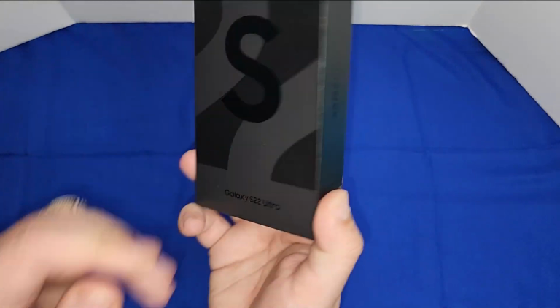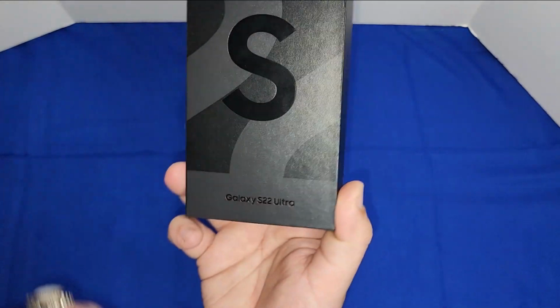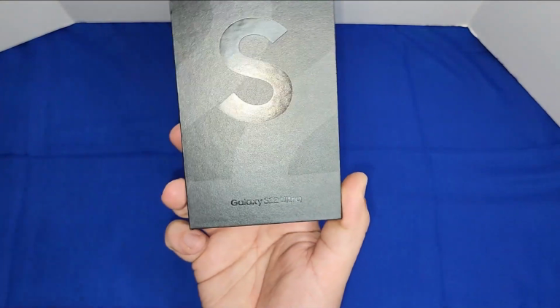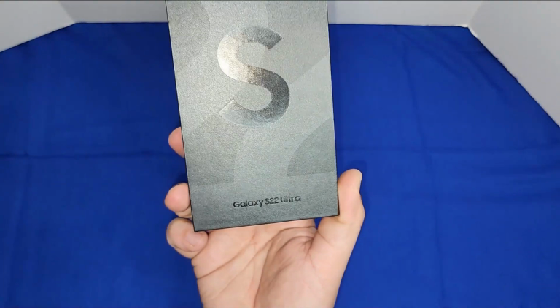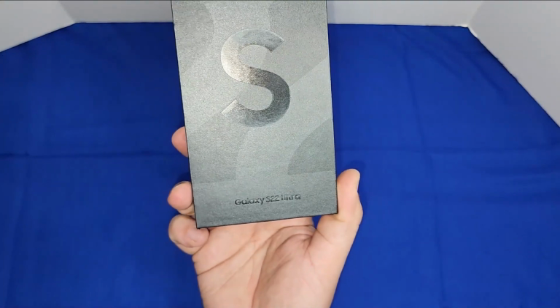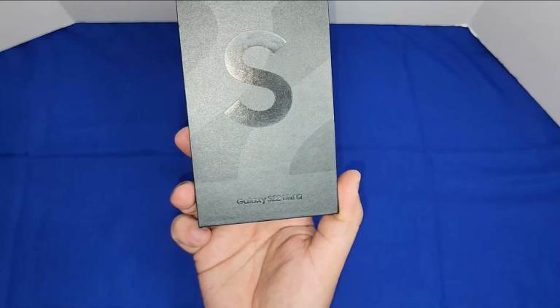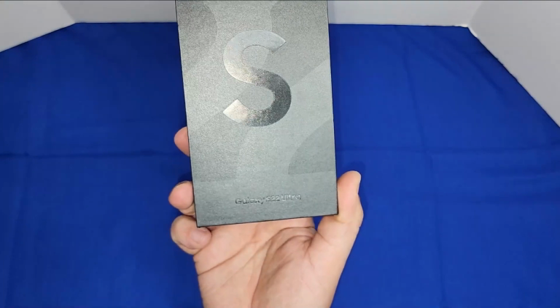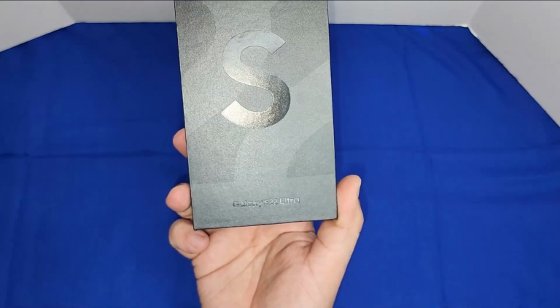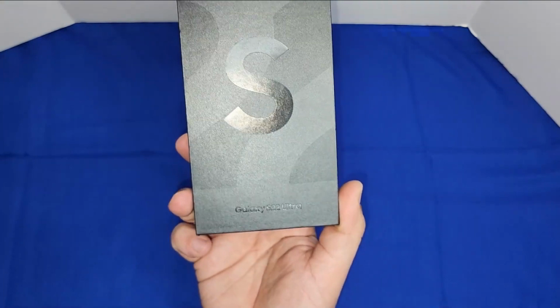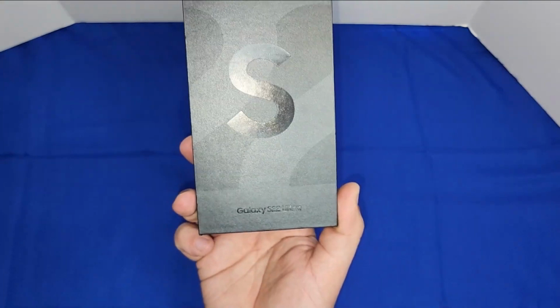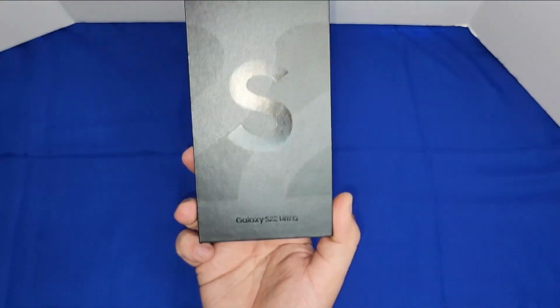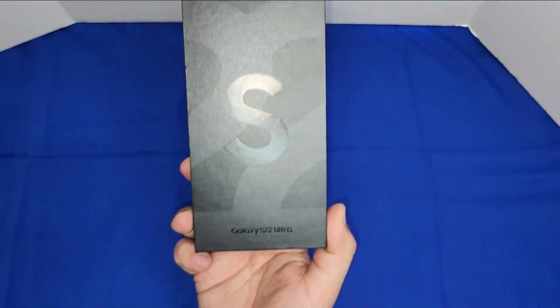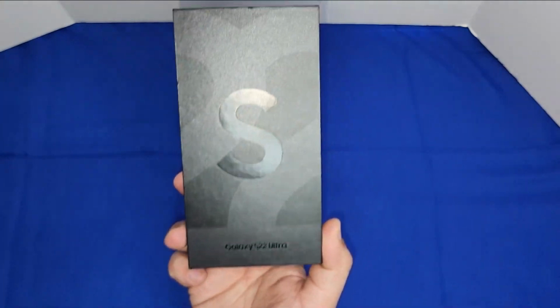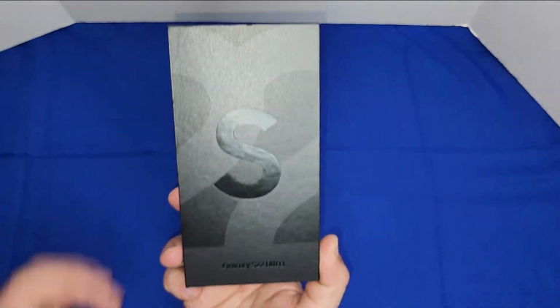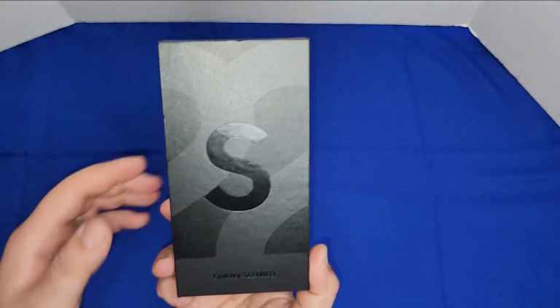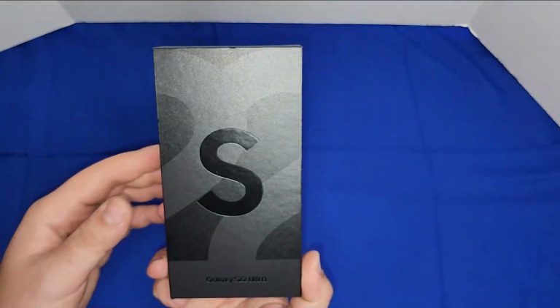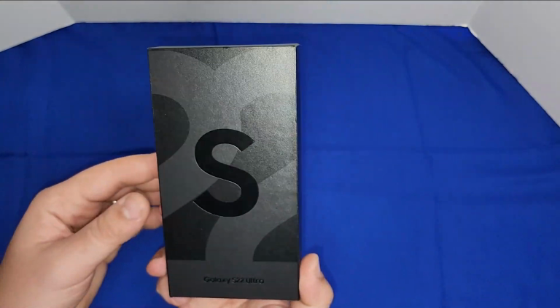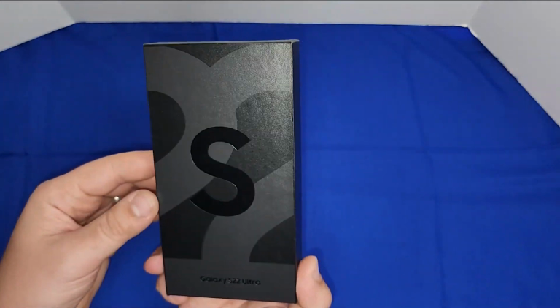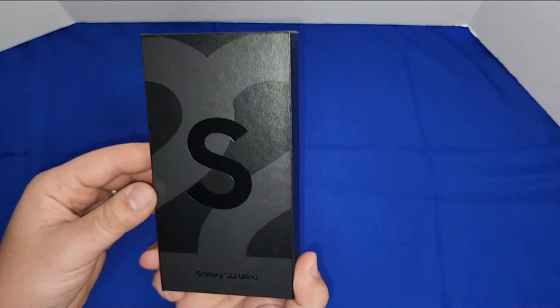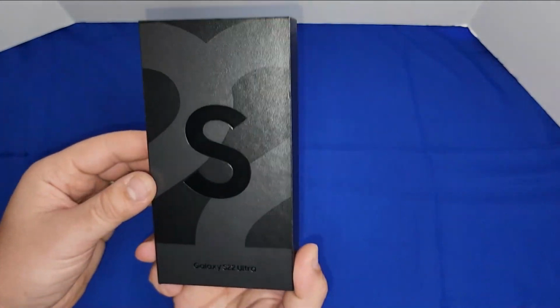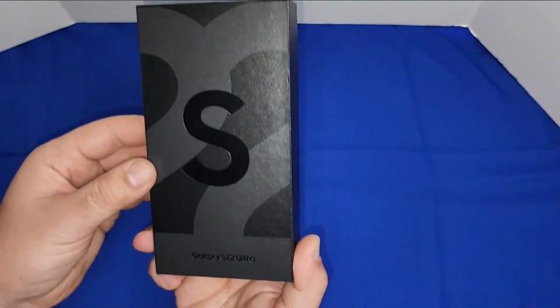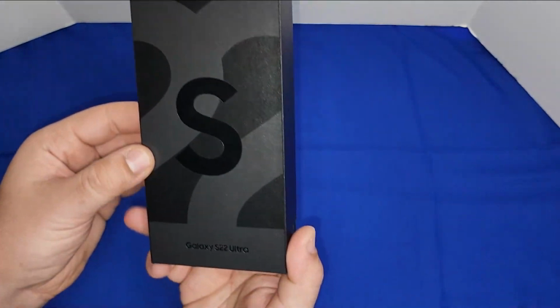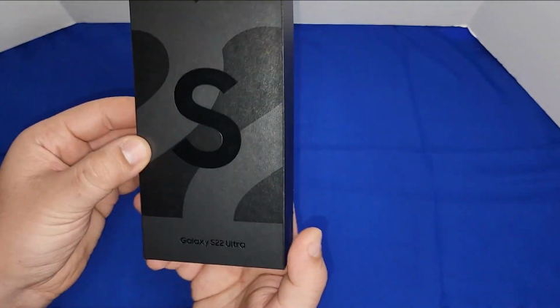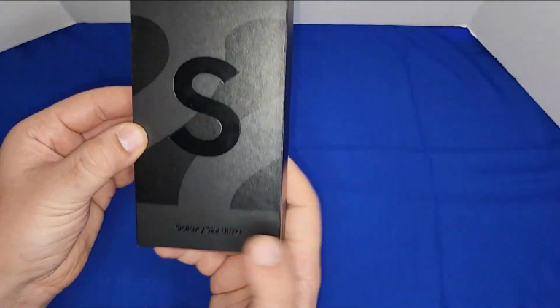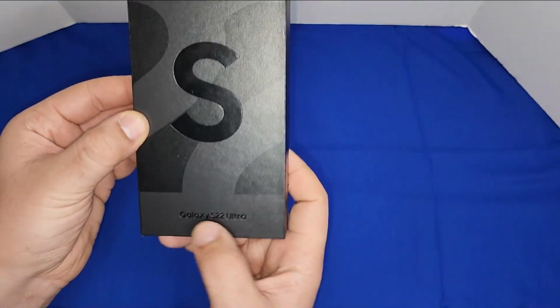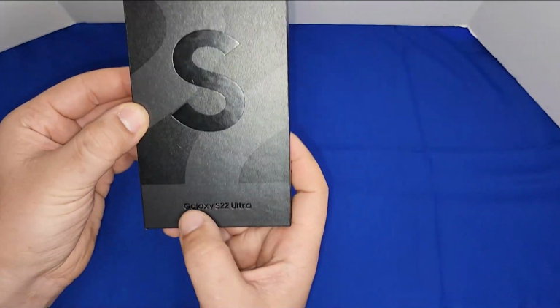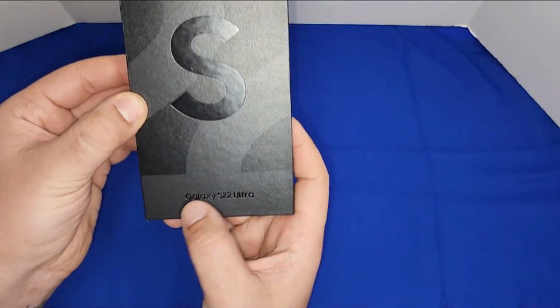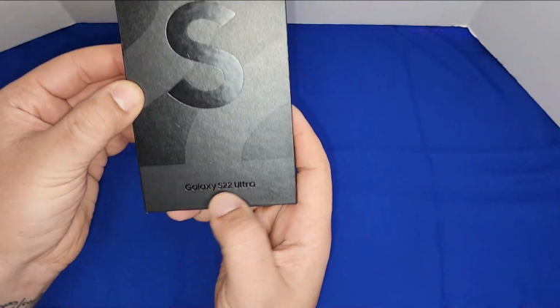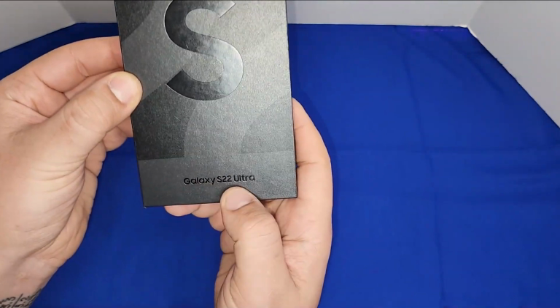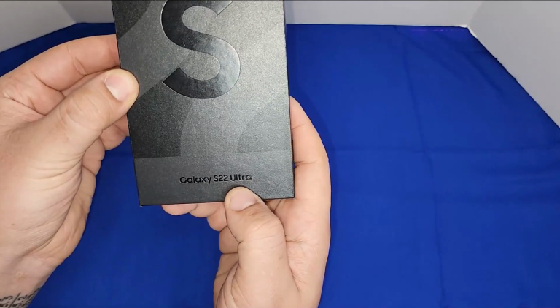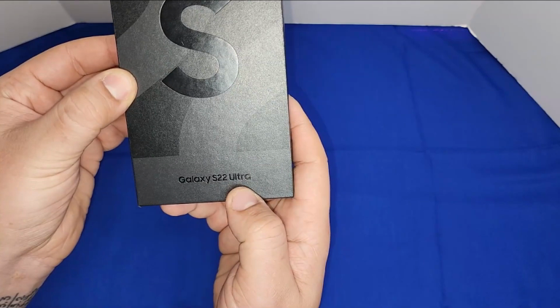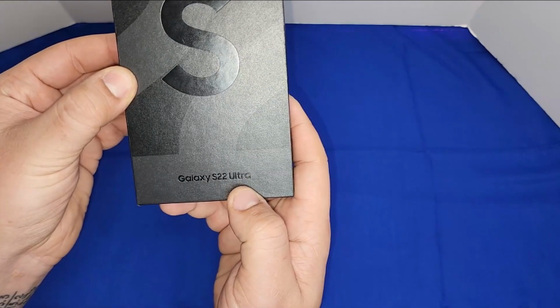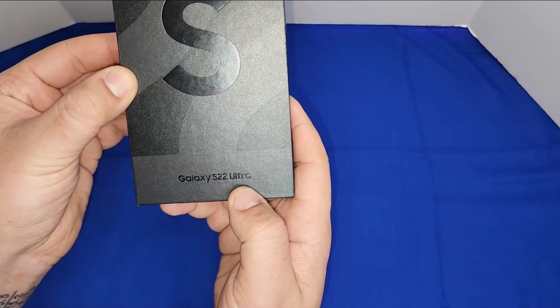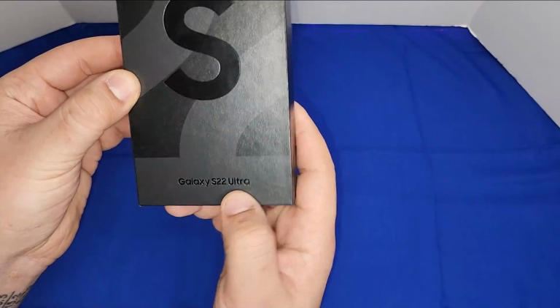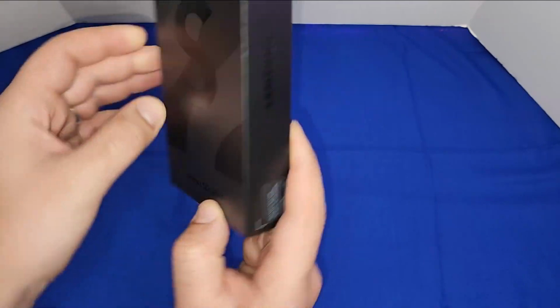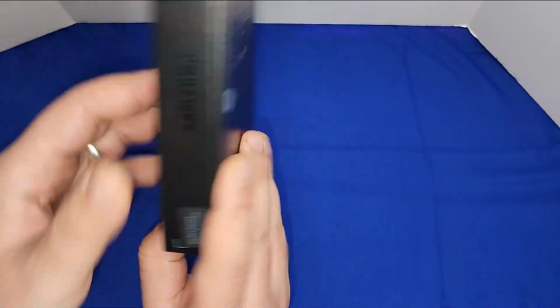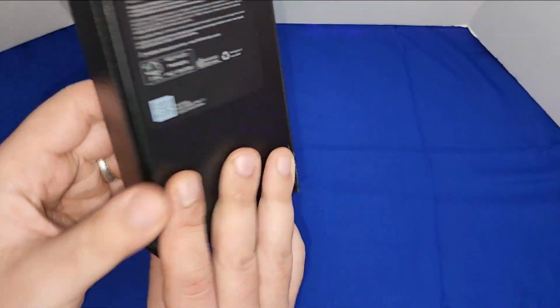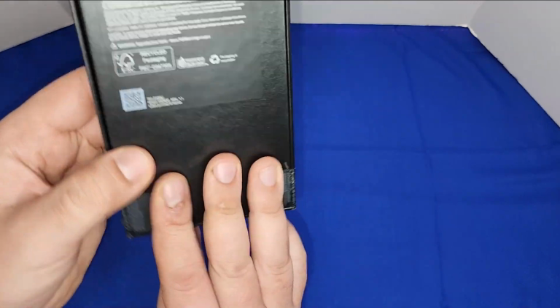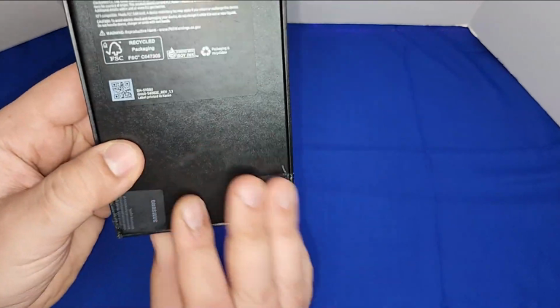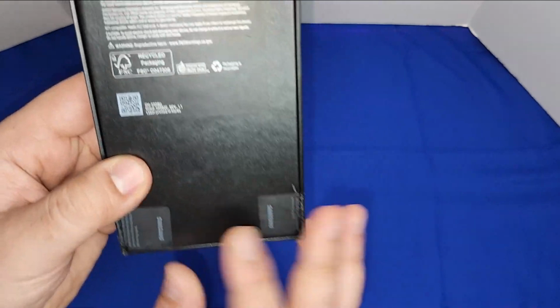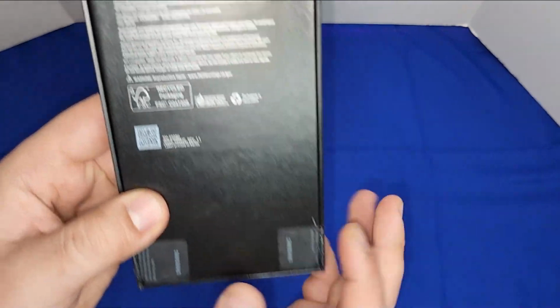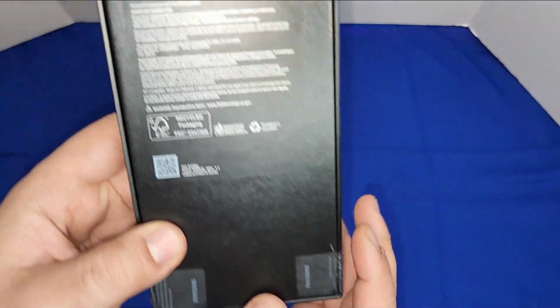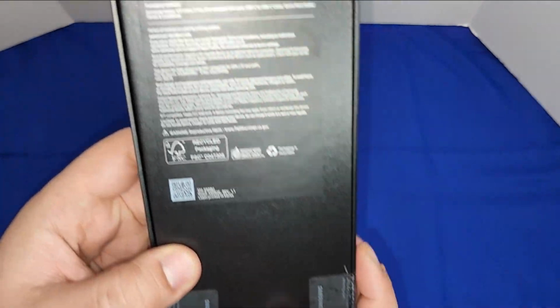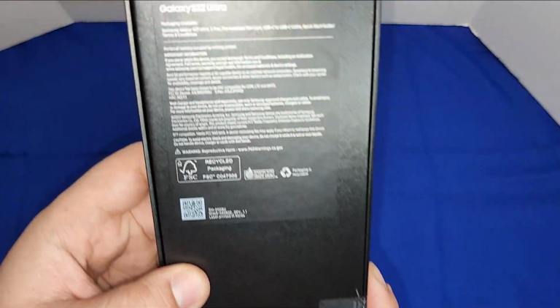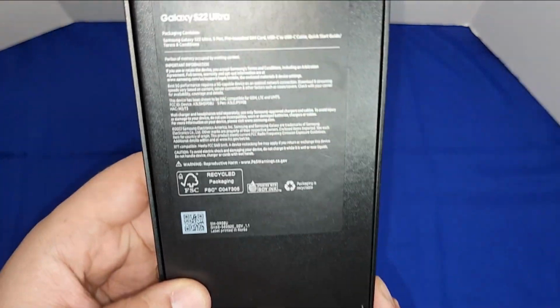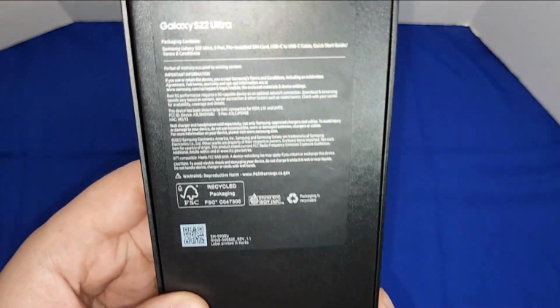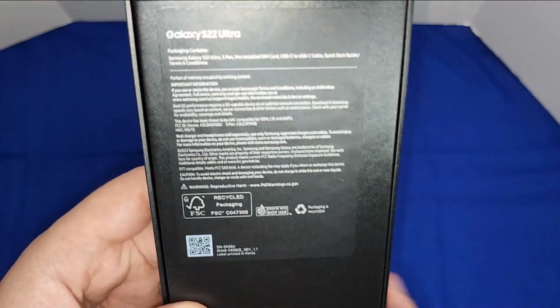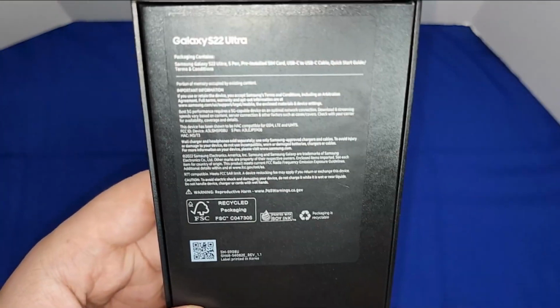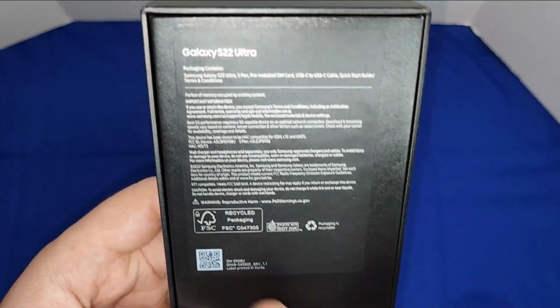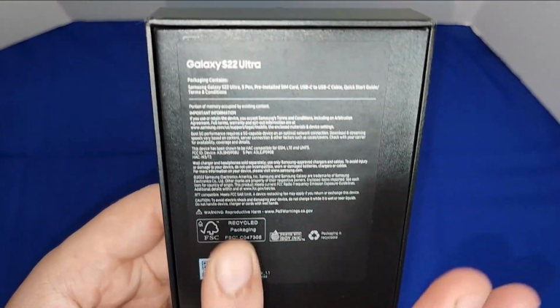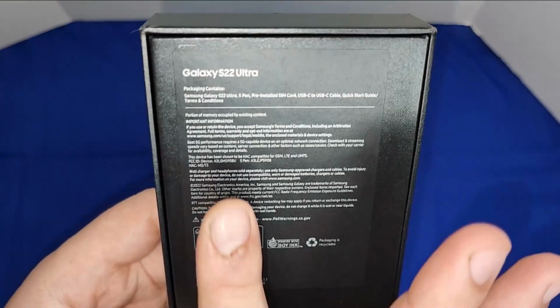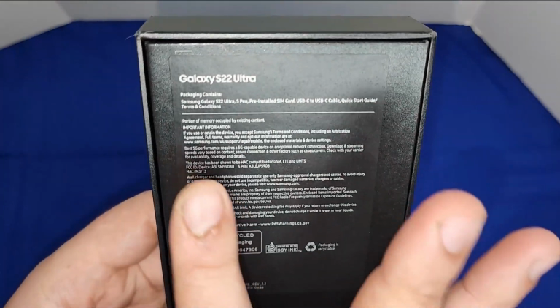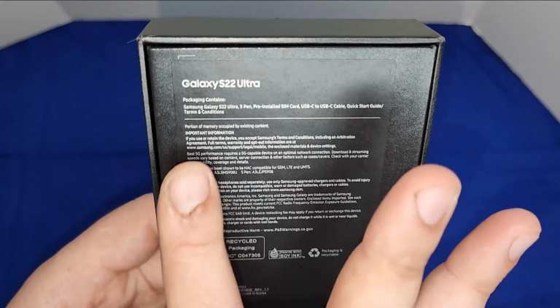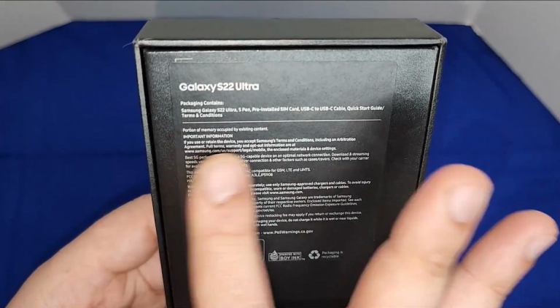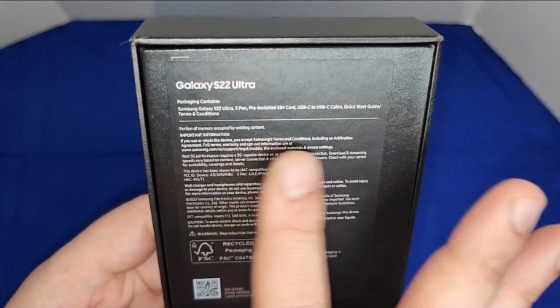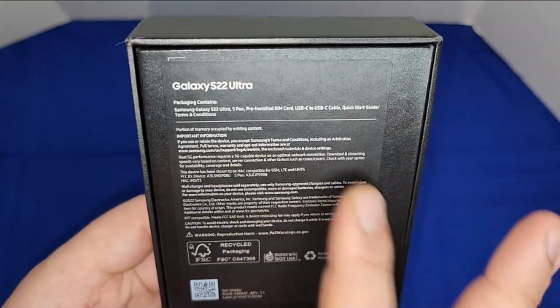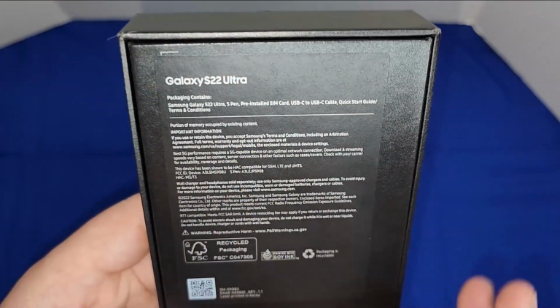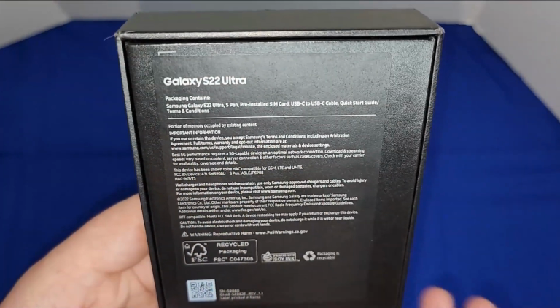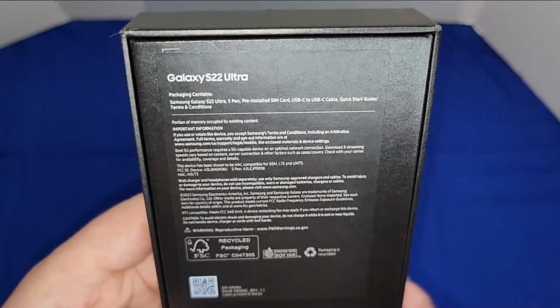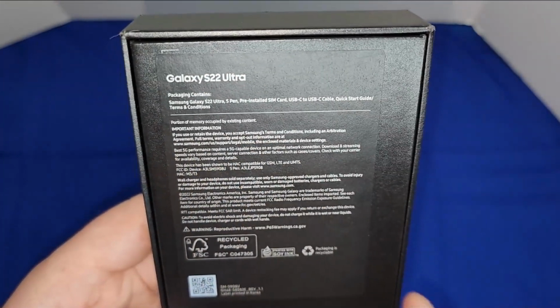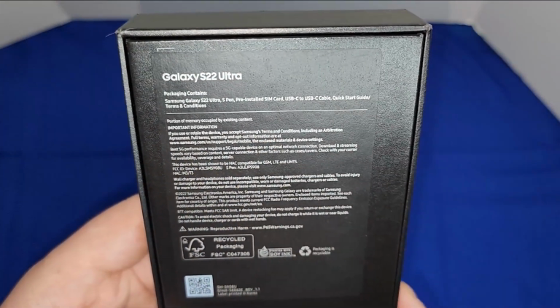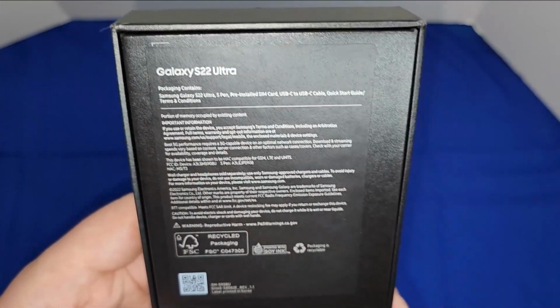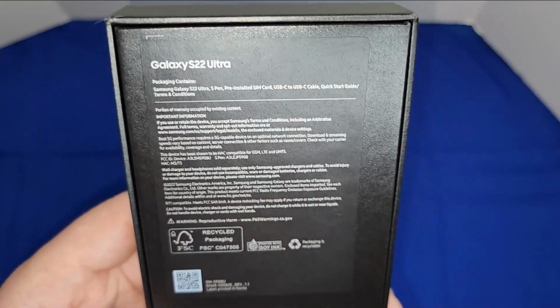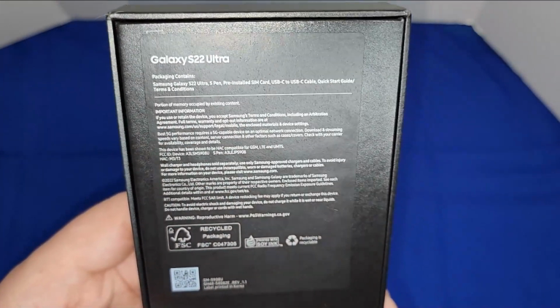This is the box from the front — S22 Ultra right over here — and on the back you have all your specs.